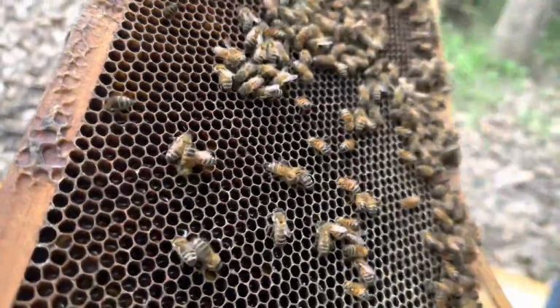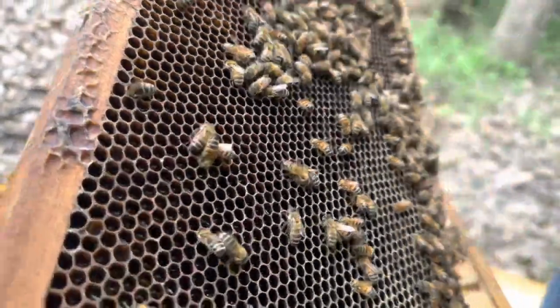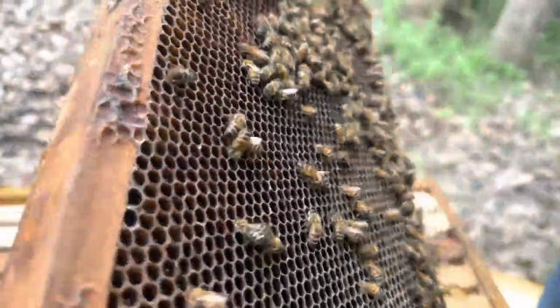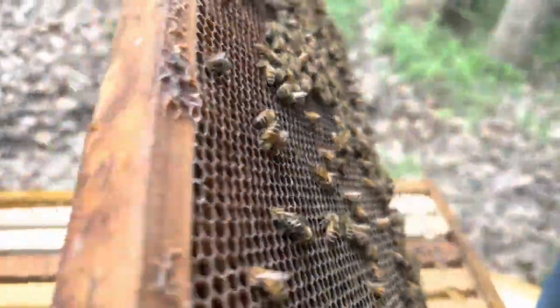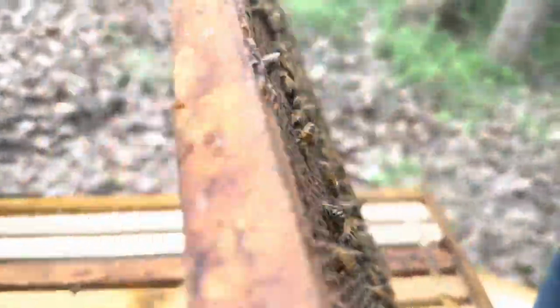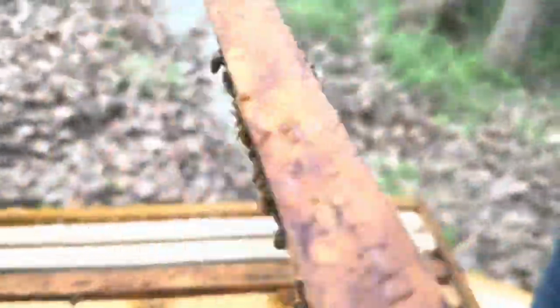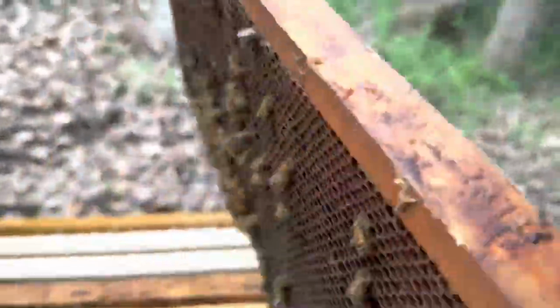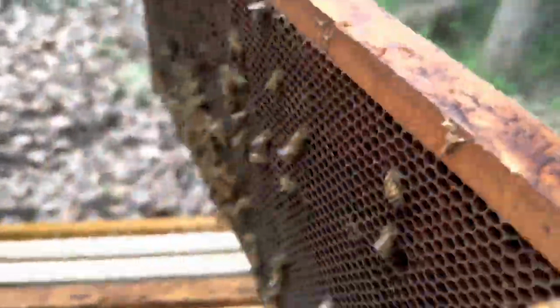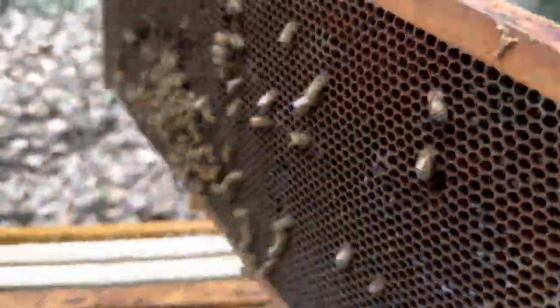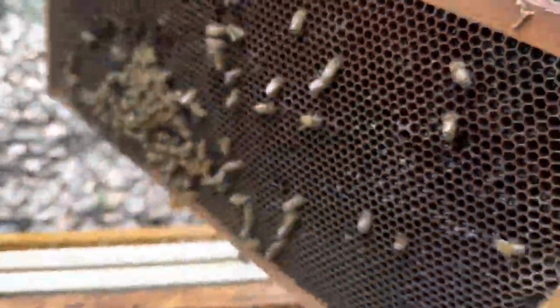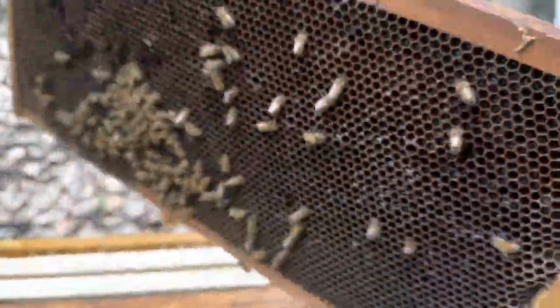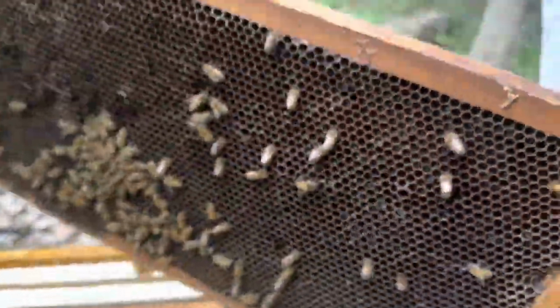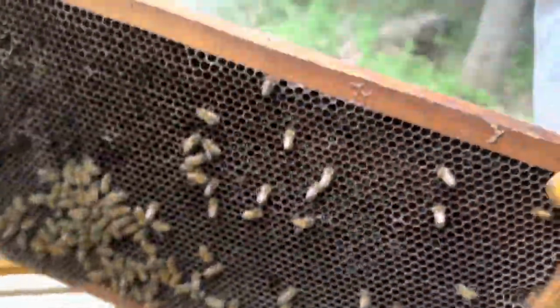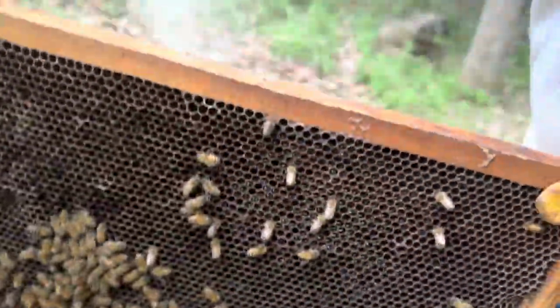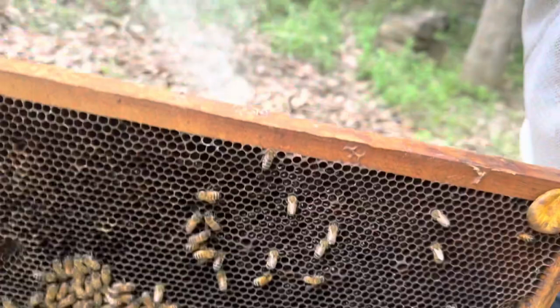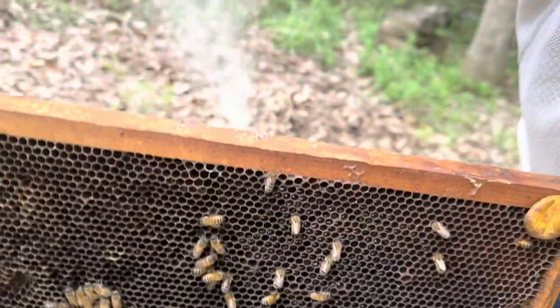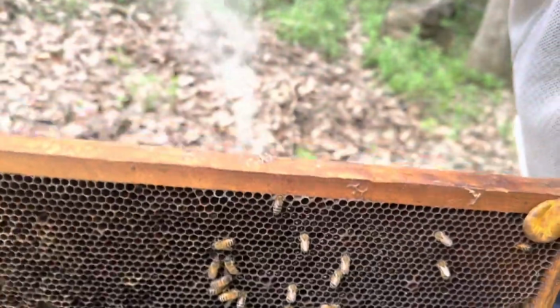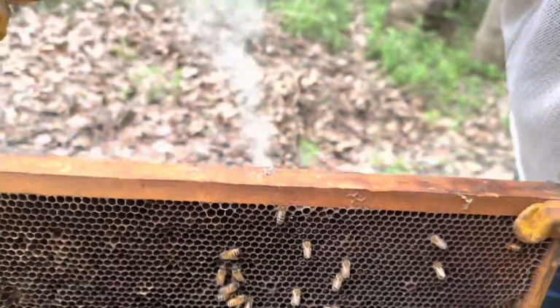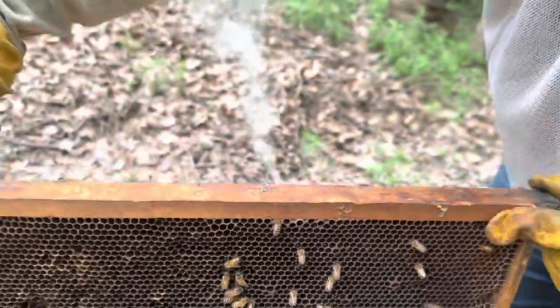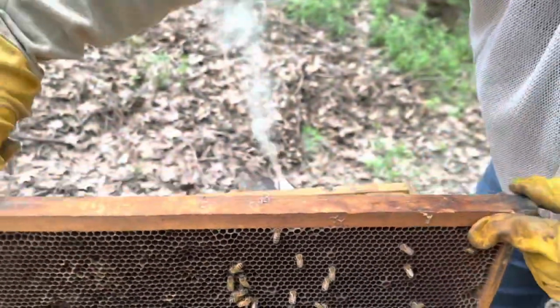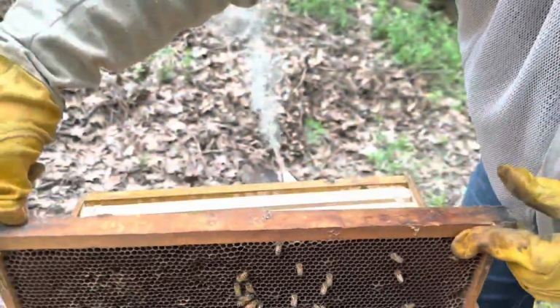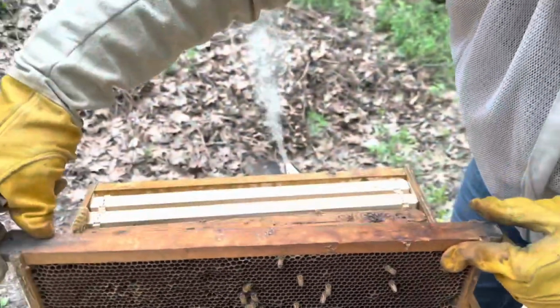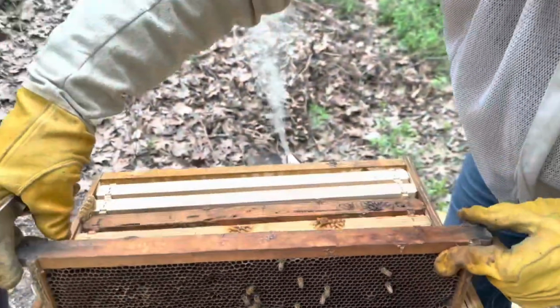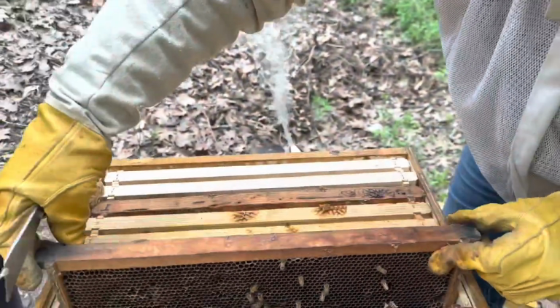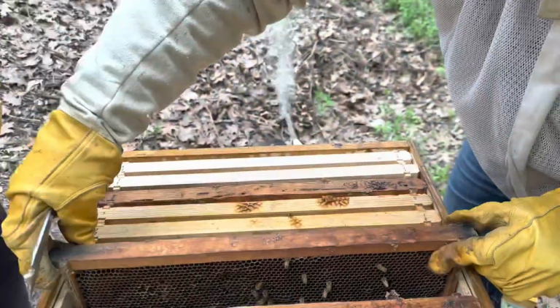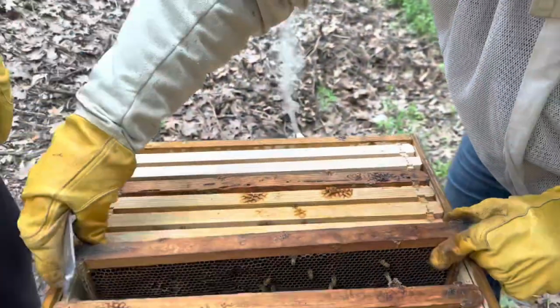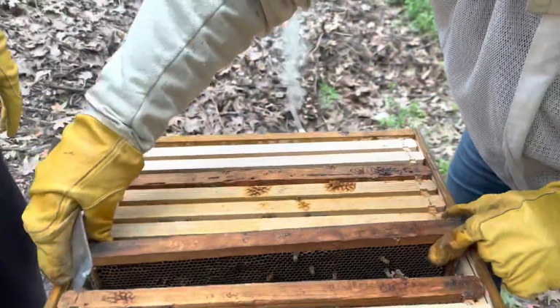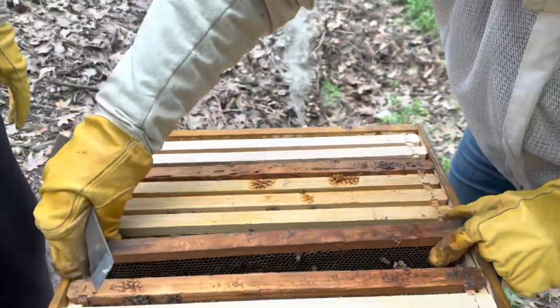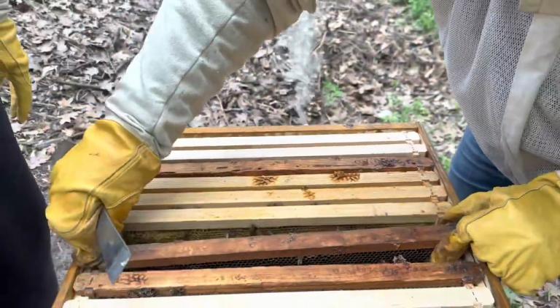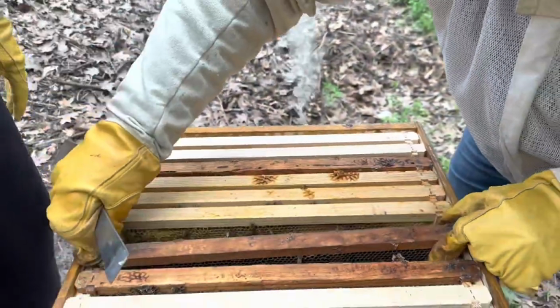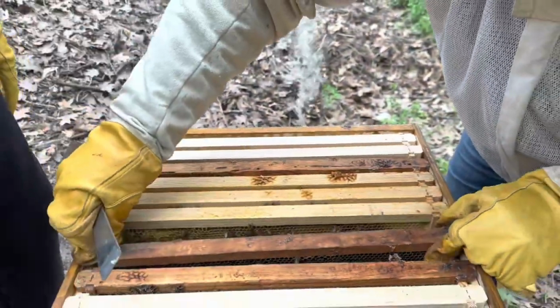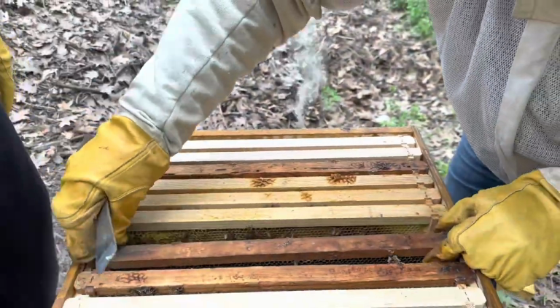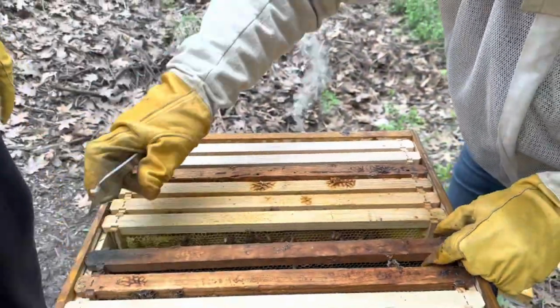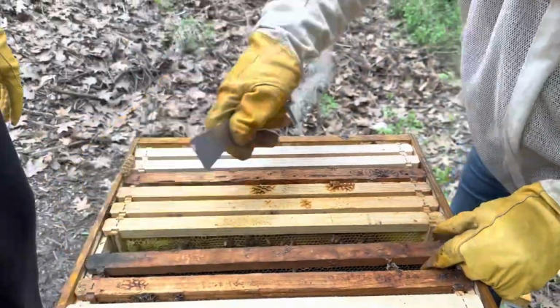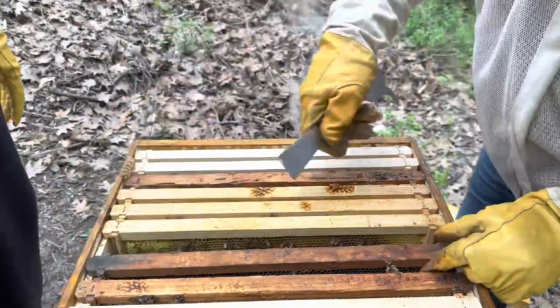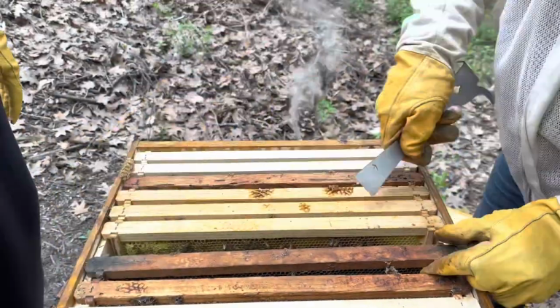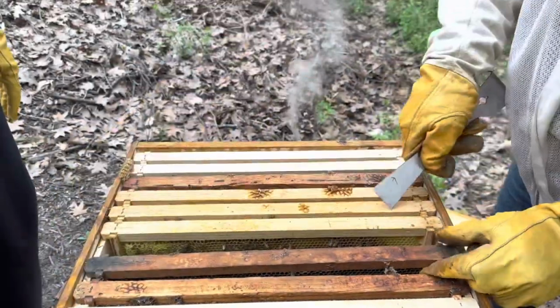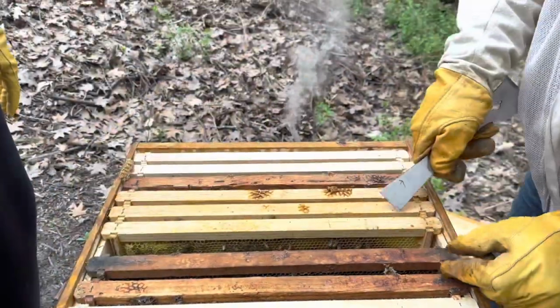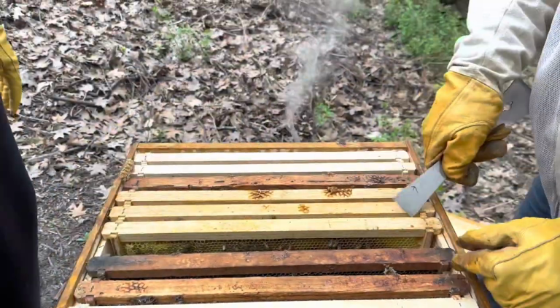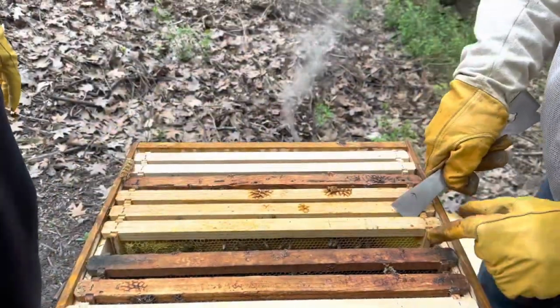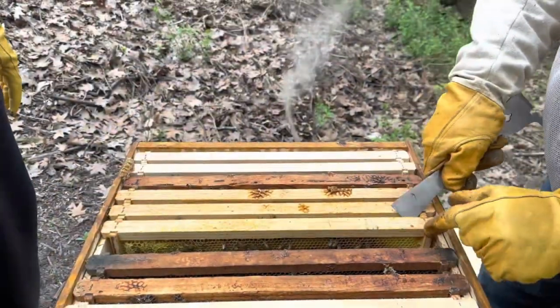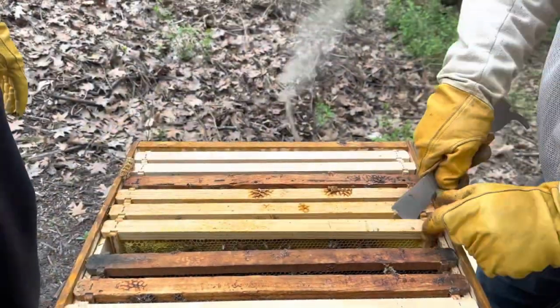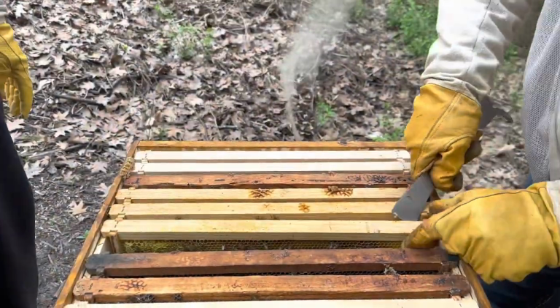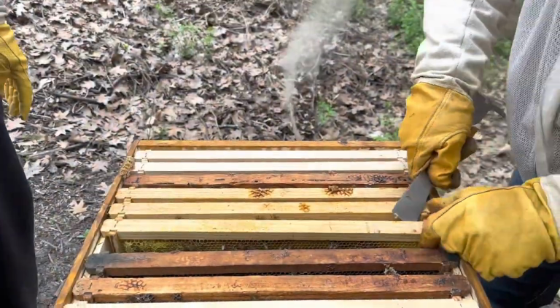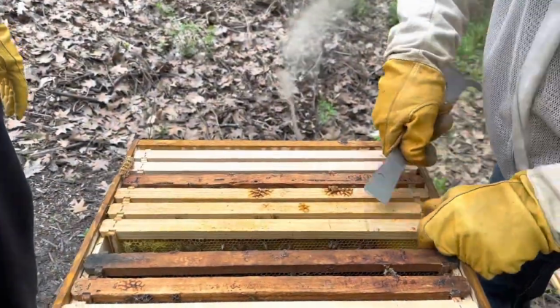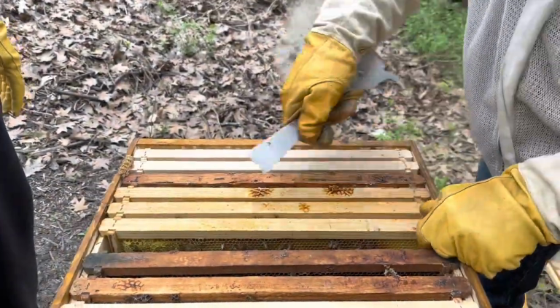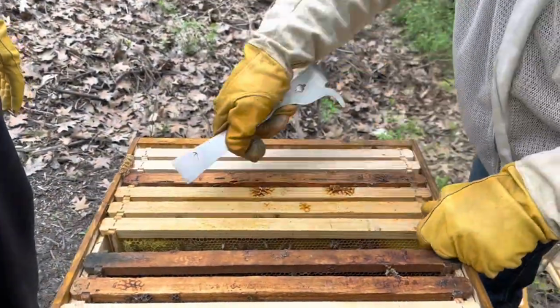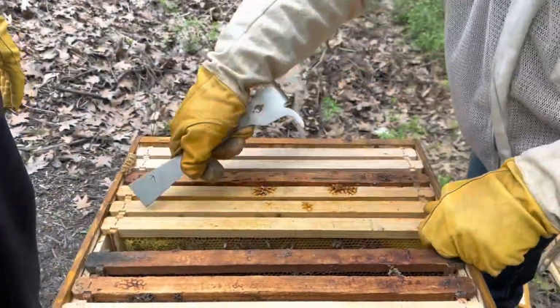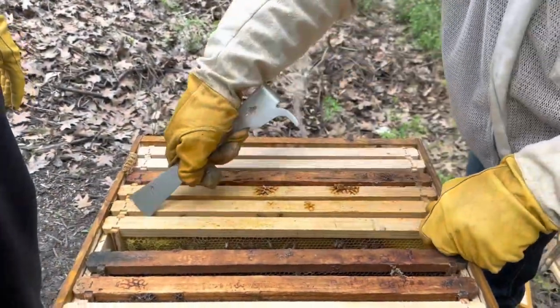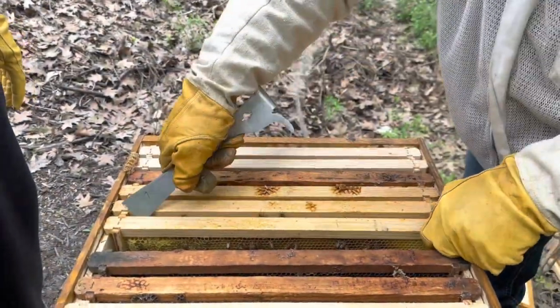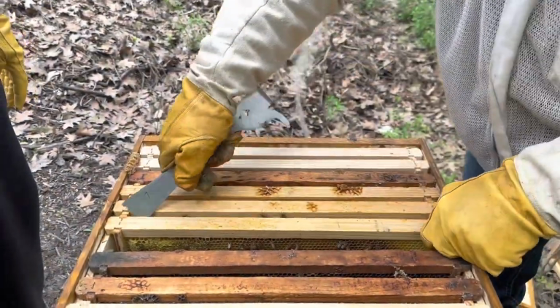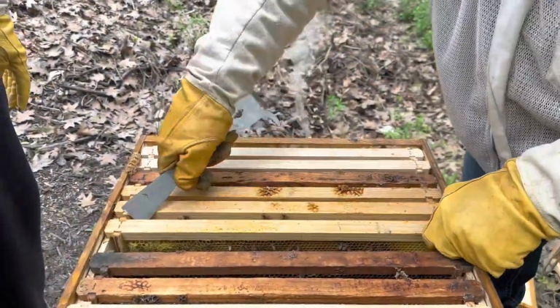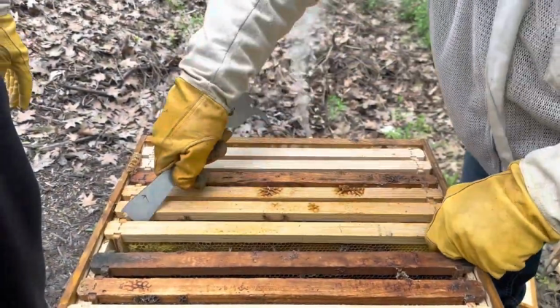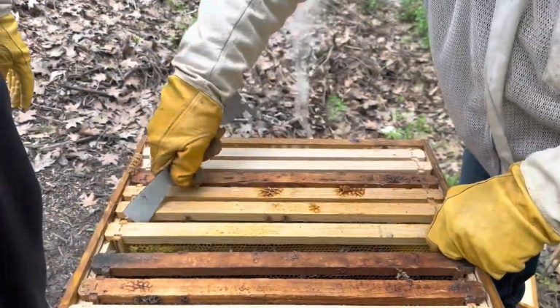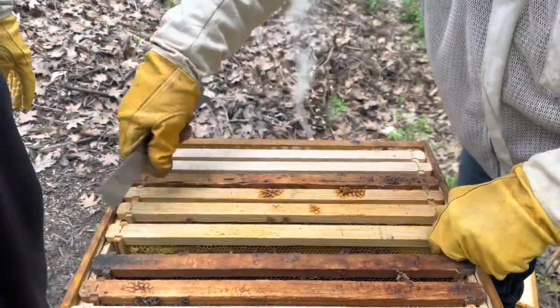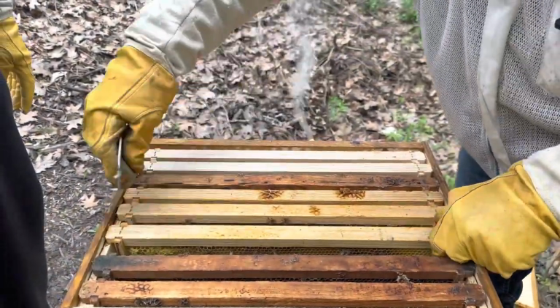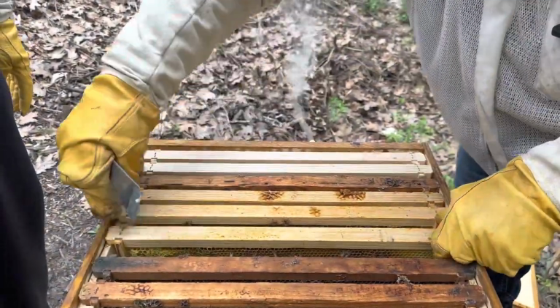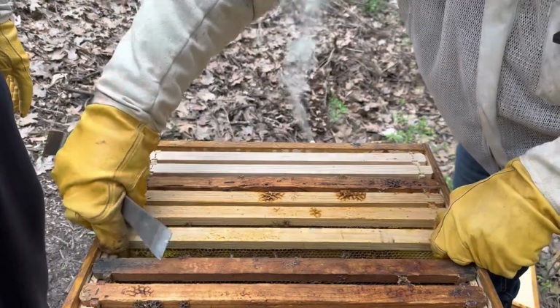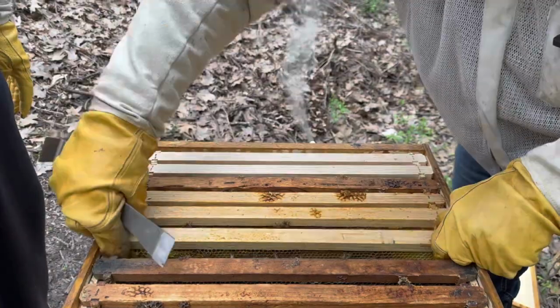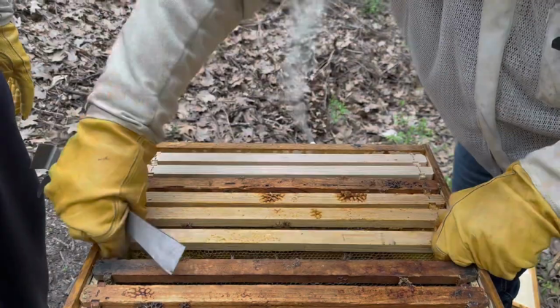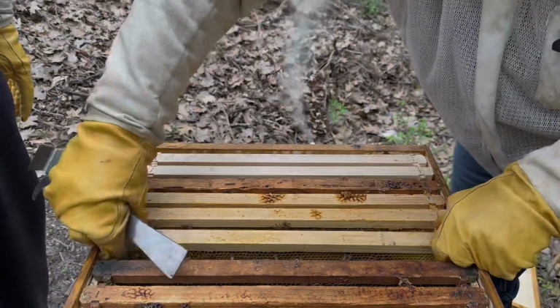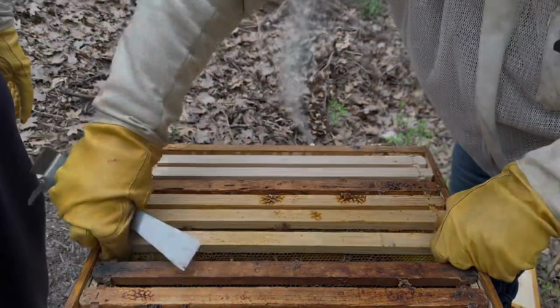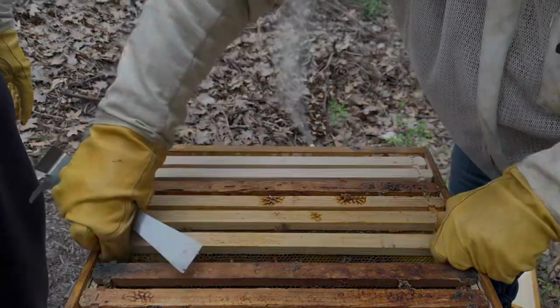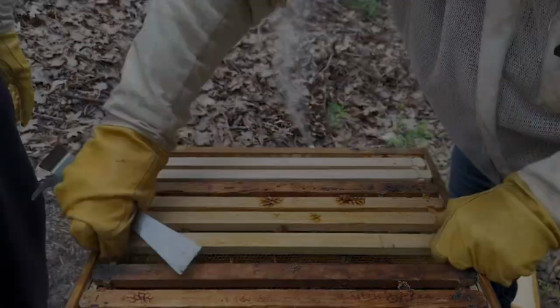So we'll continue to move over. I don't necessarily need to inspect every frame up here, just because this is...